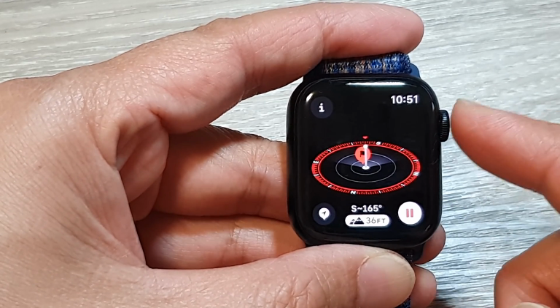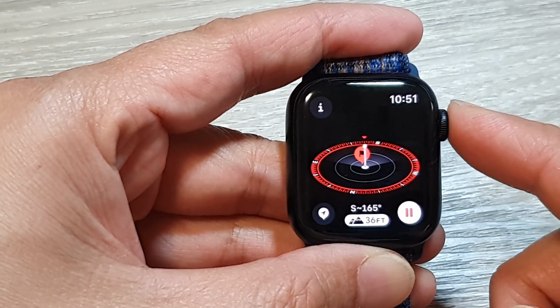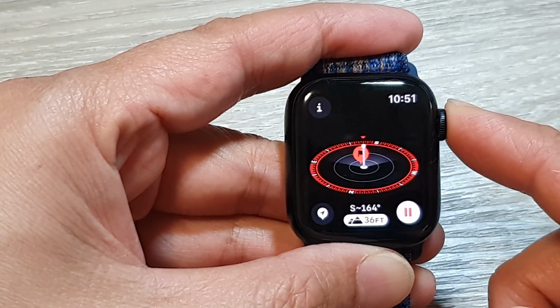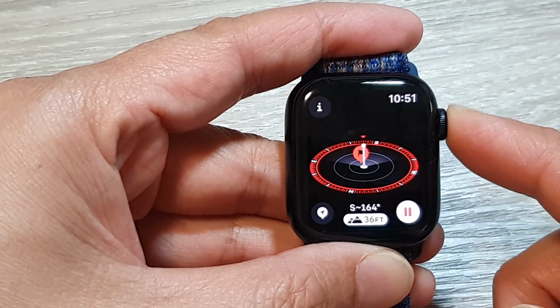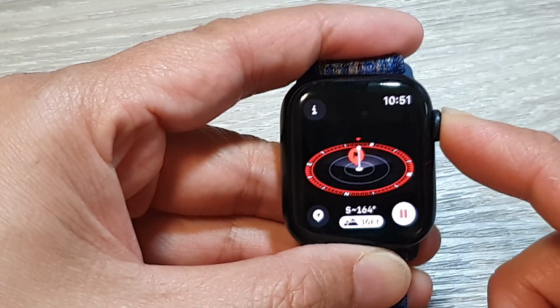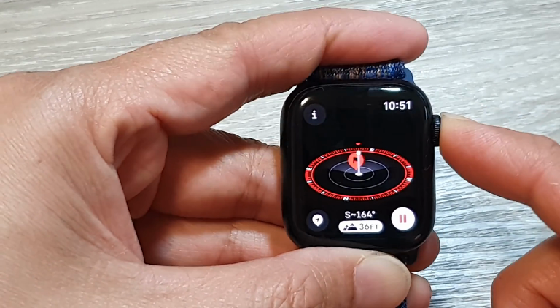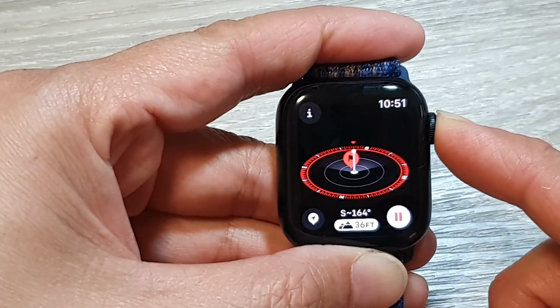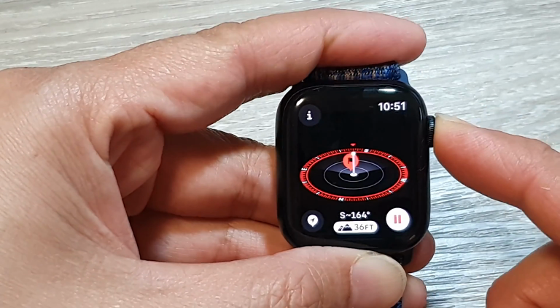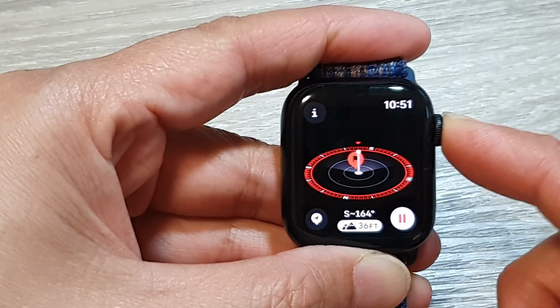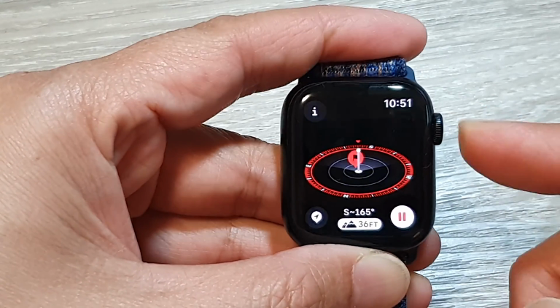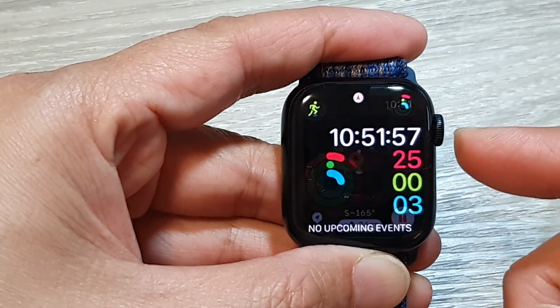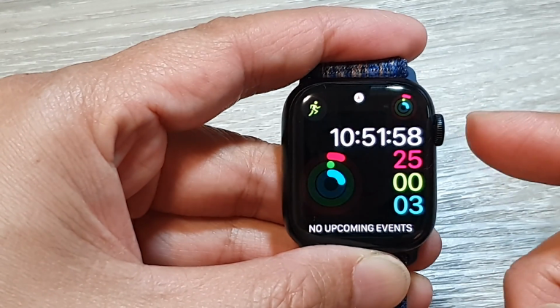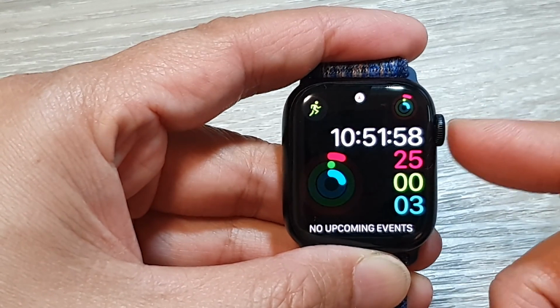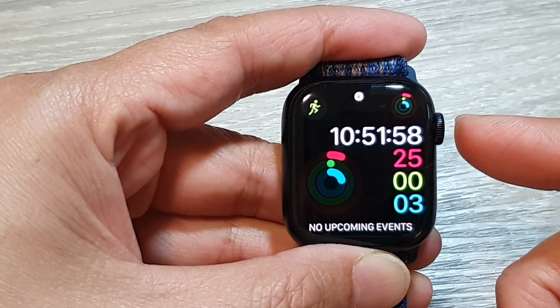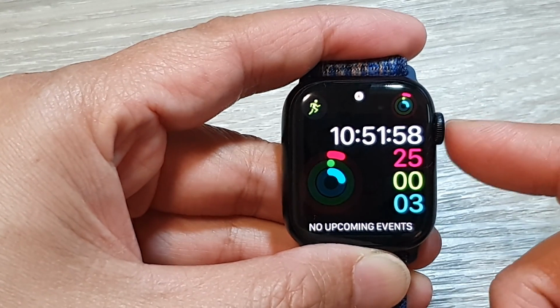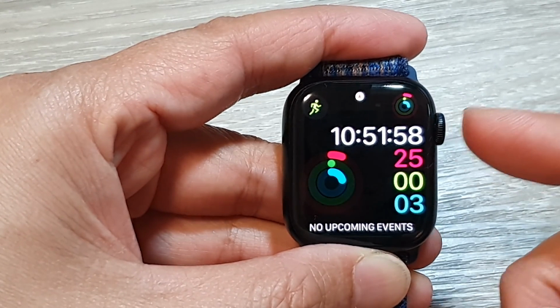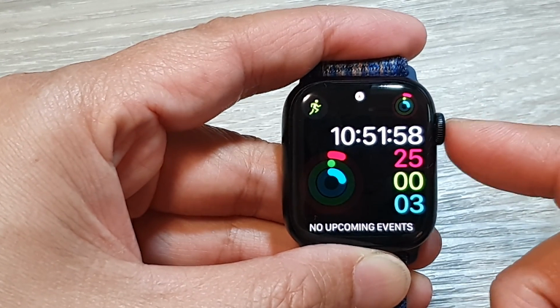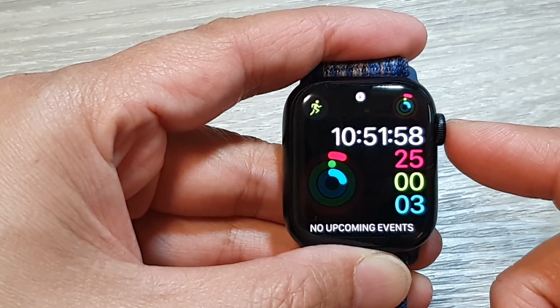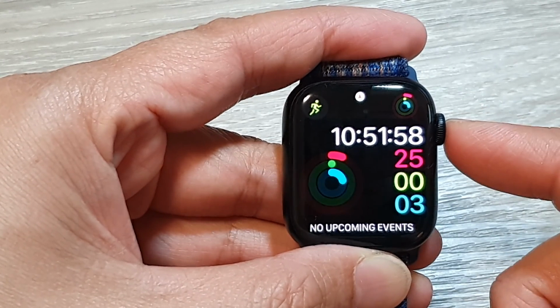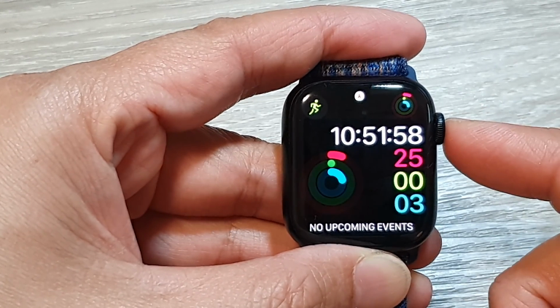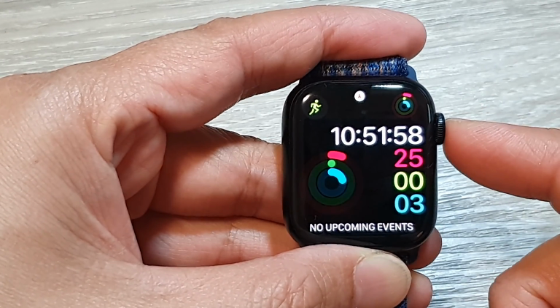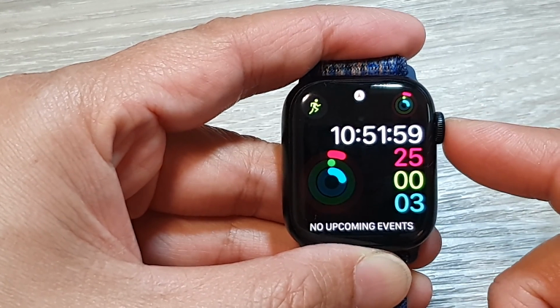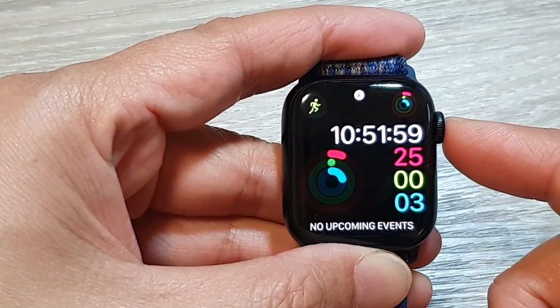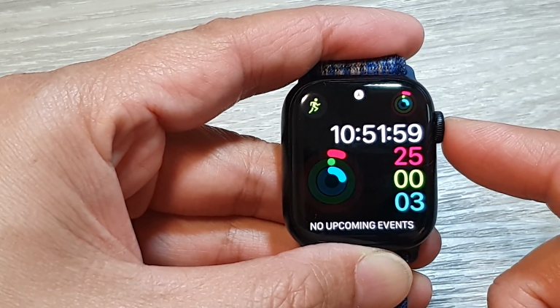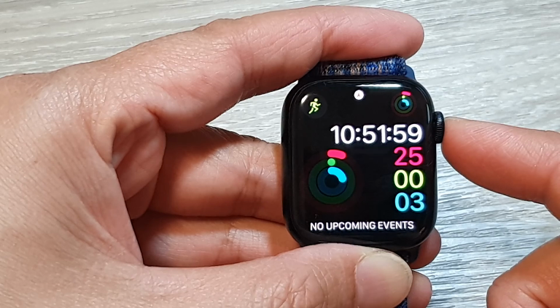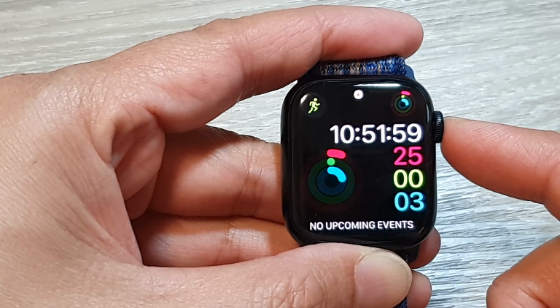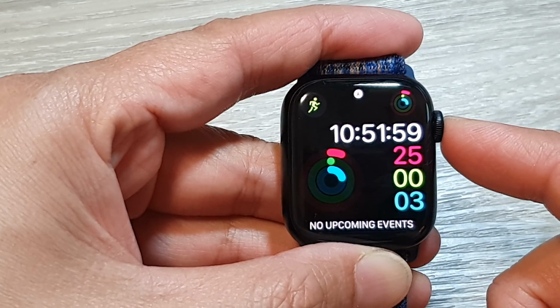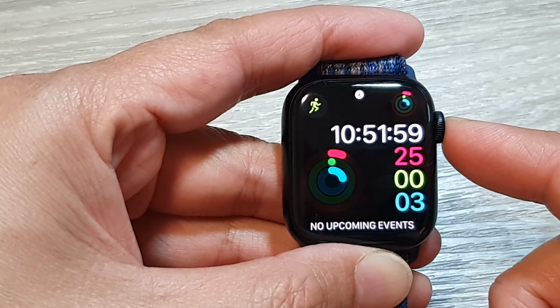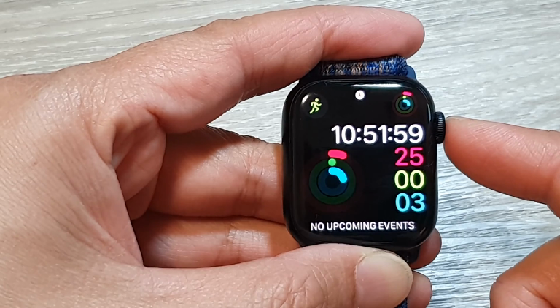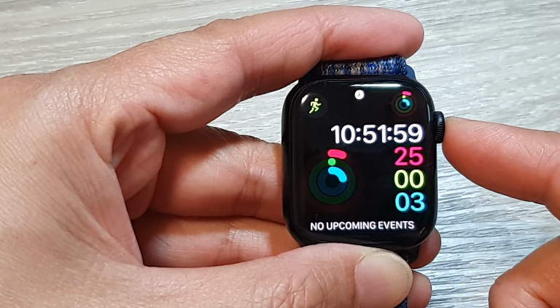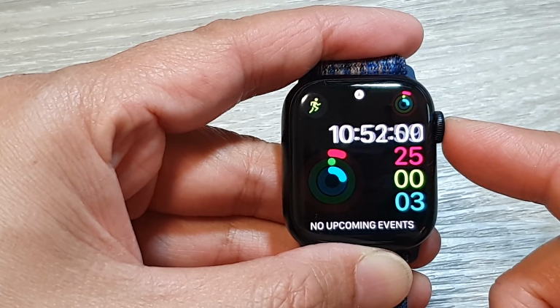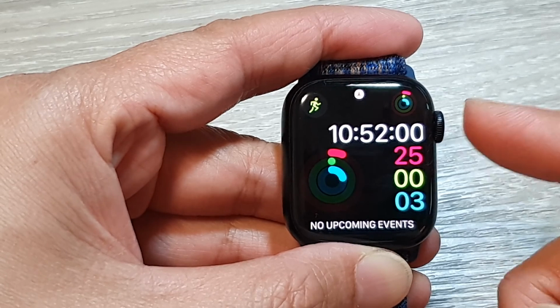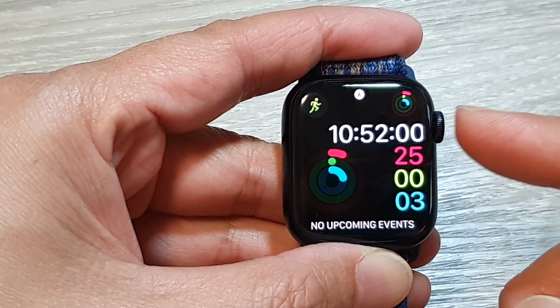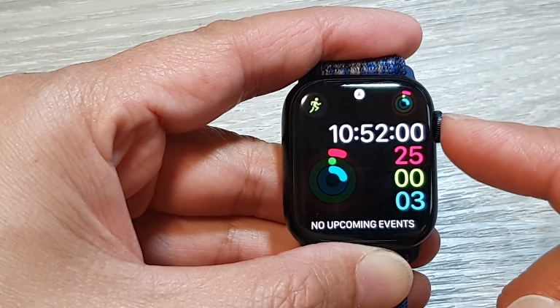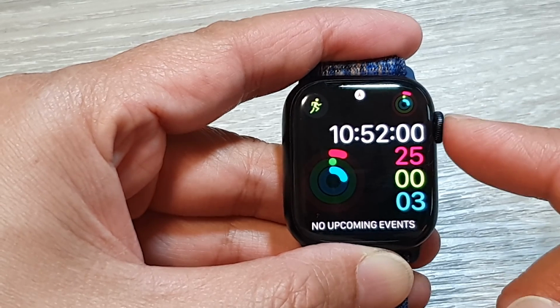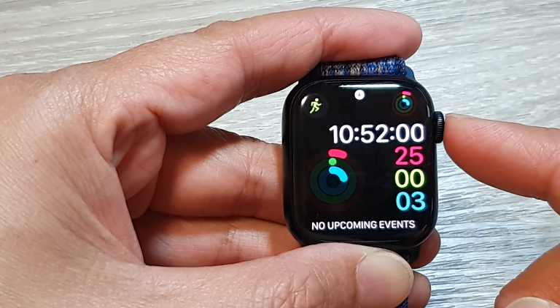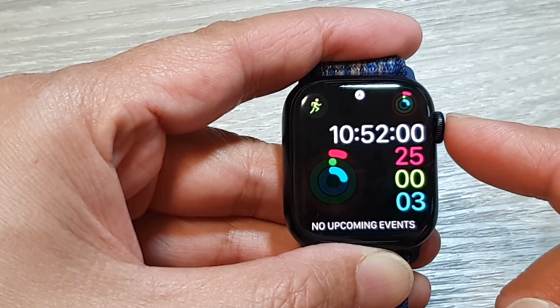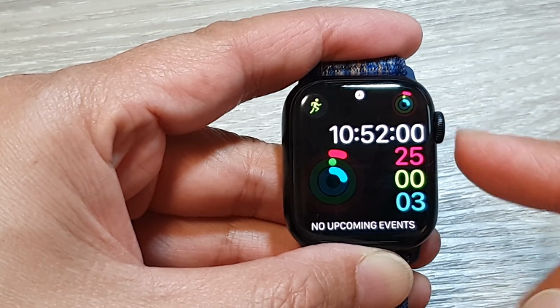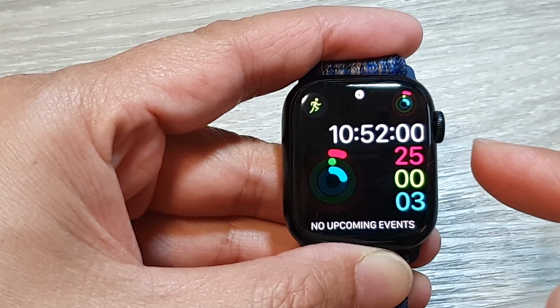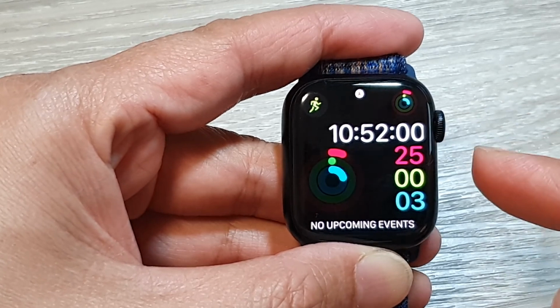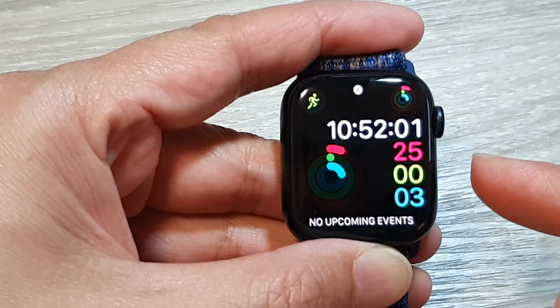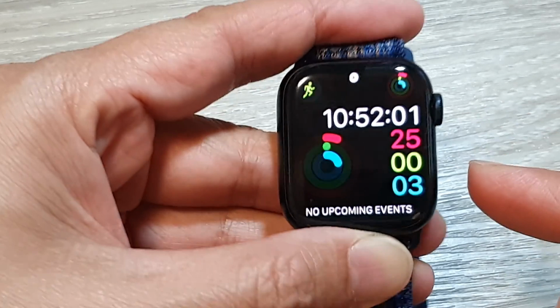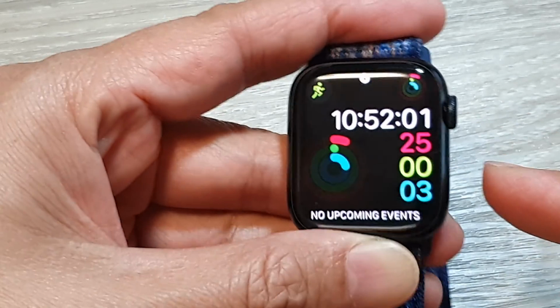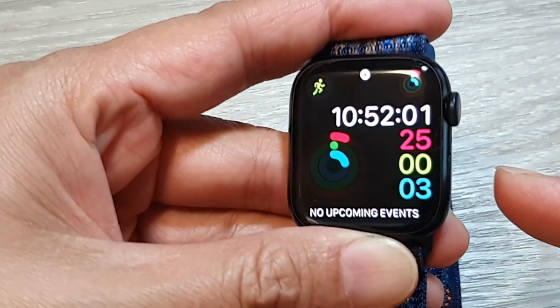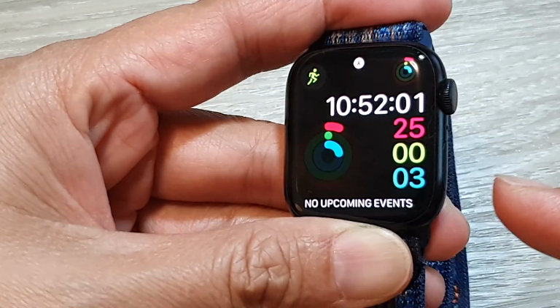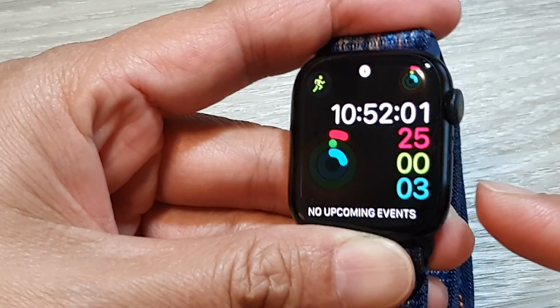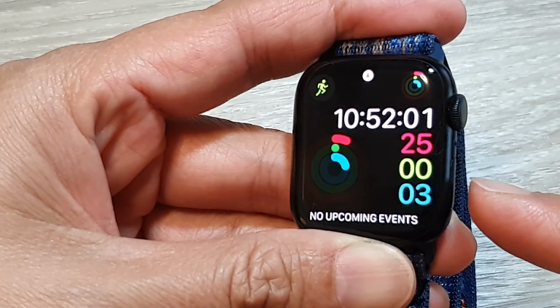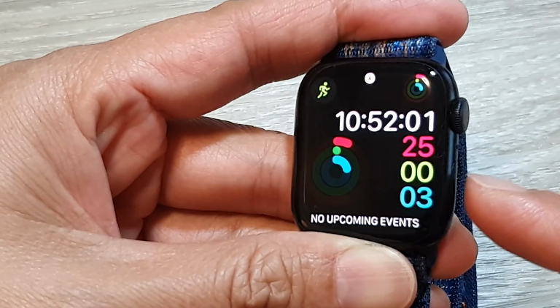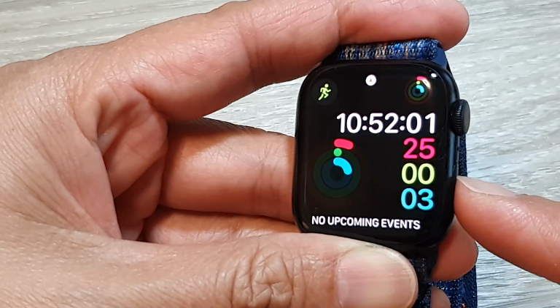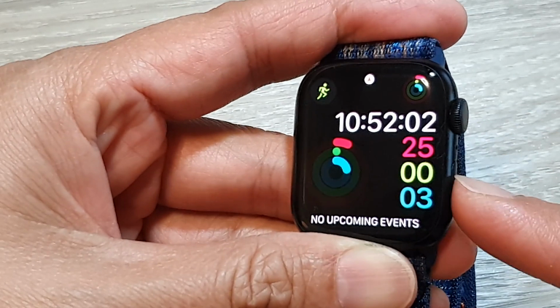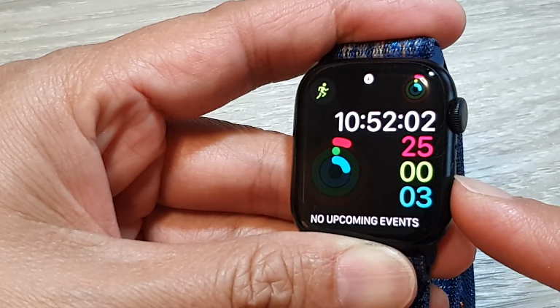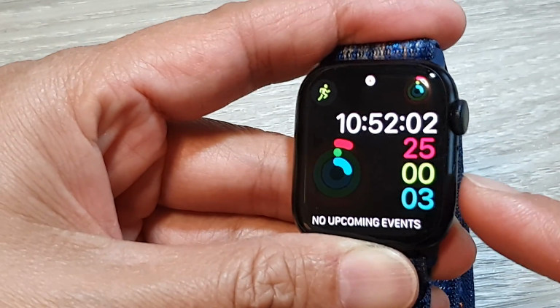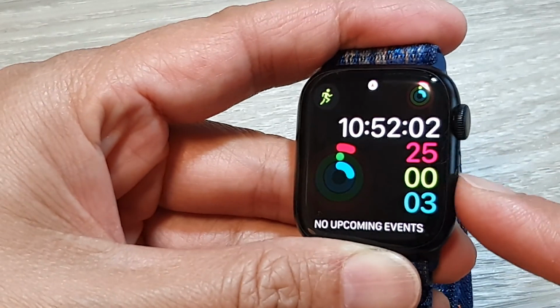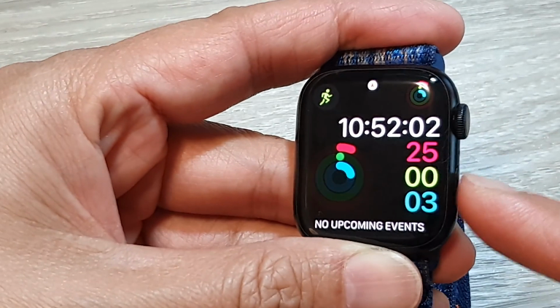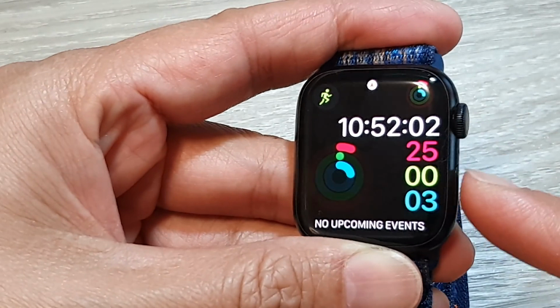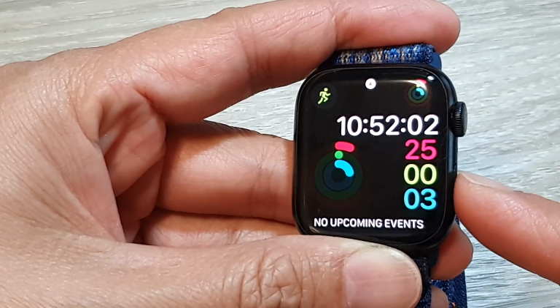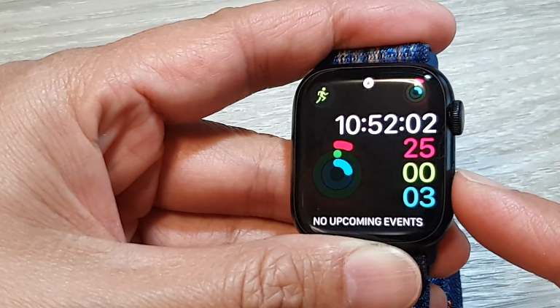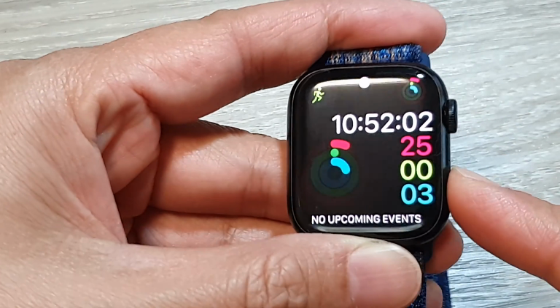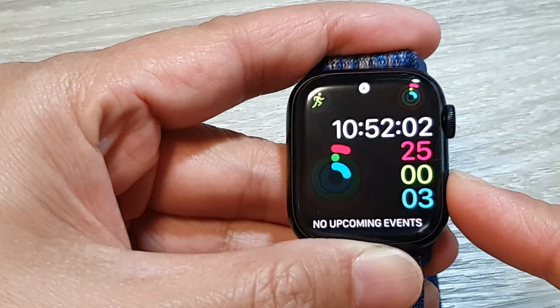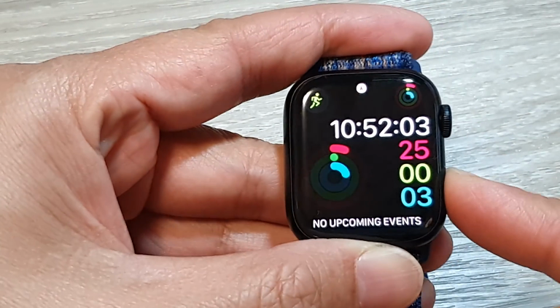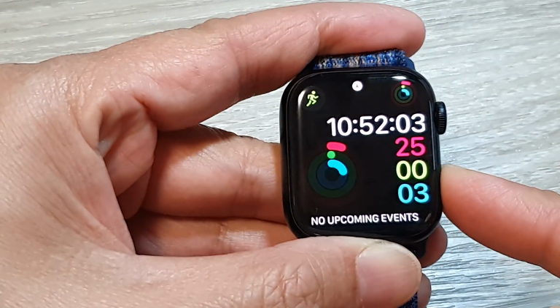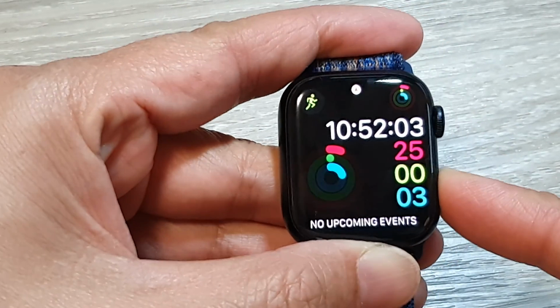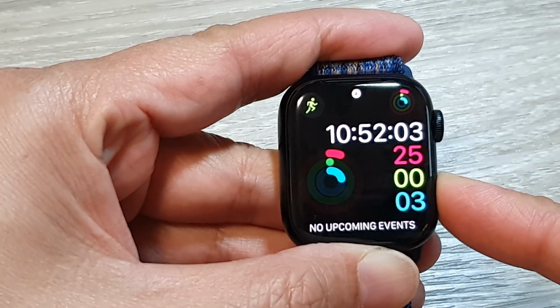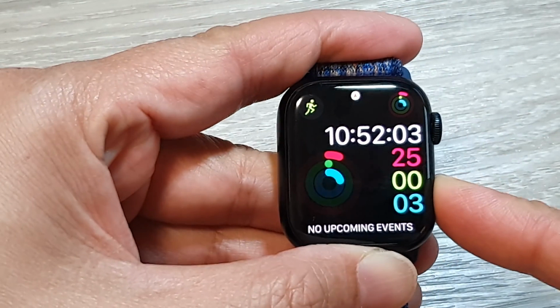First, press on the crown button to take you back to the clock face, then press and hold on the side button.